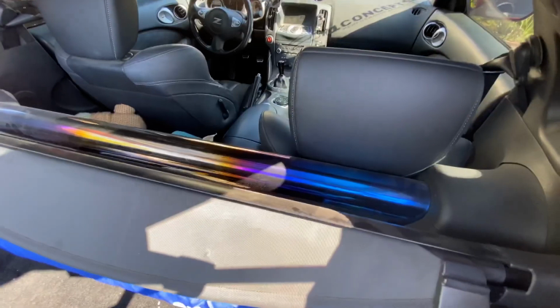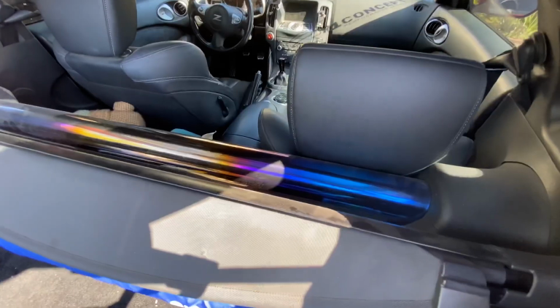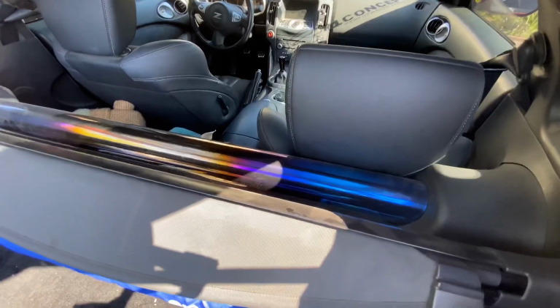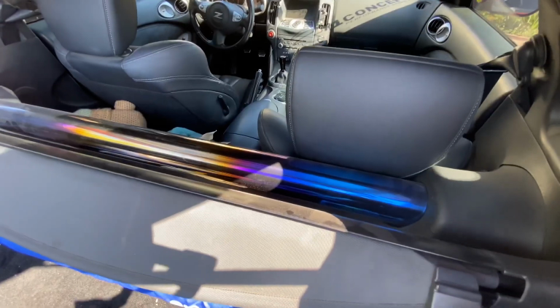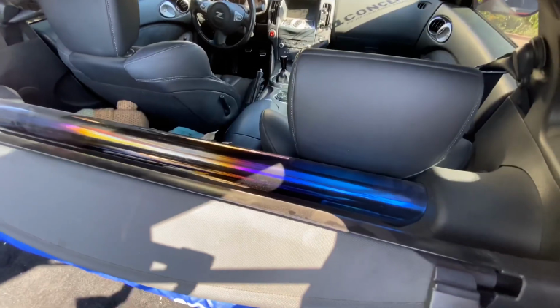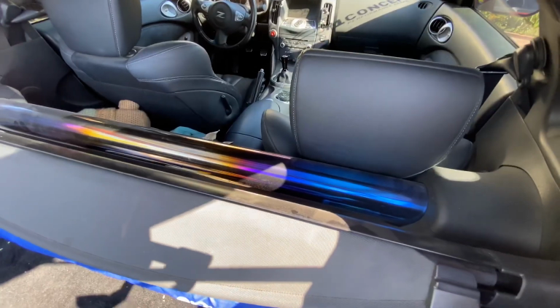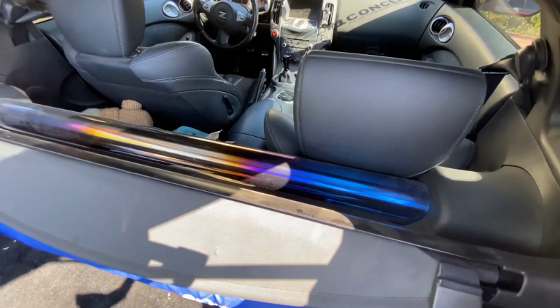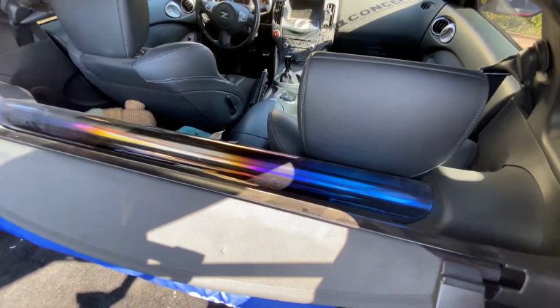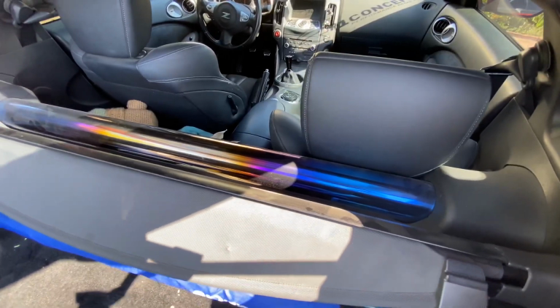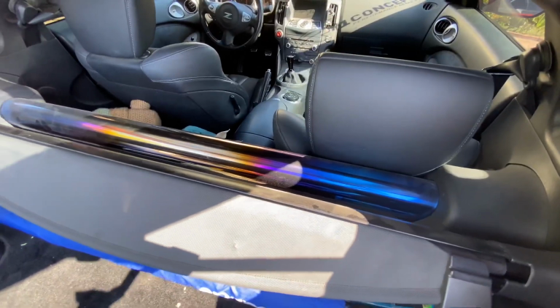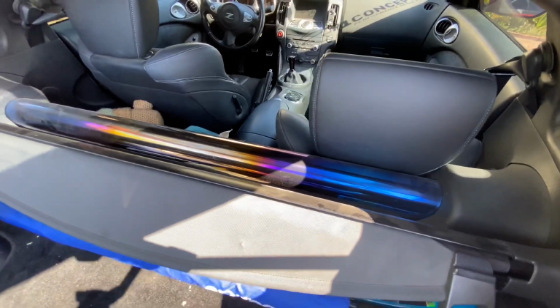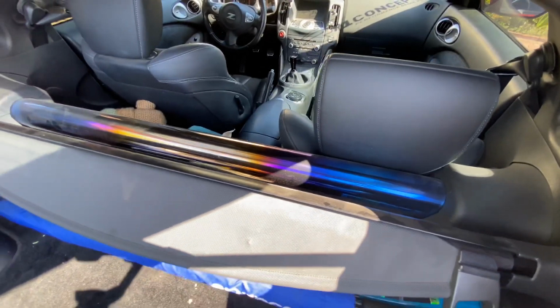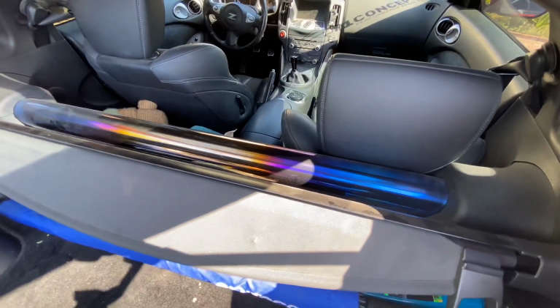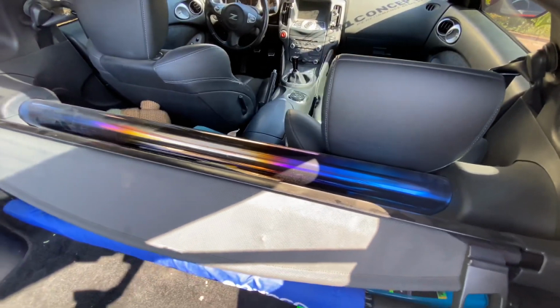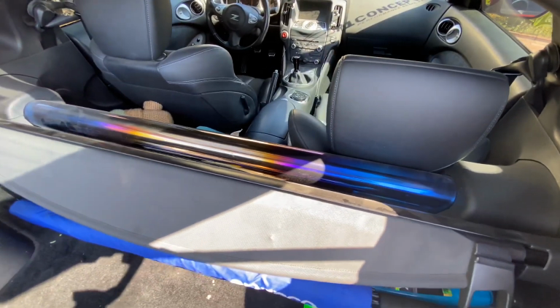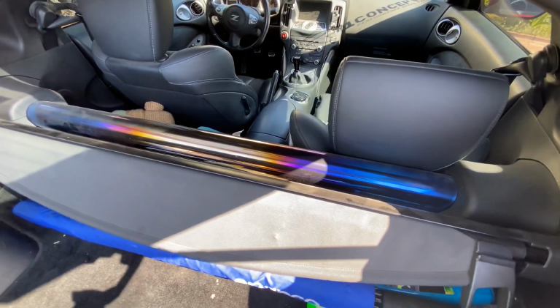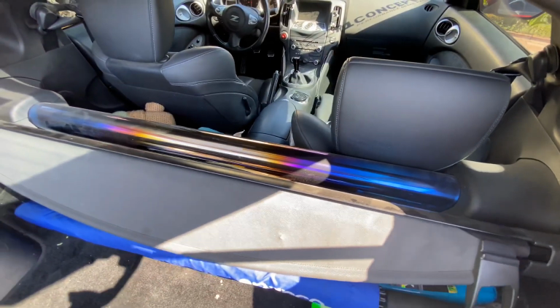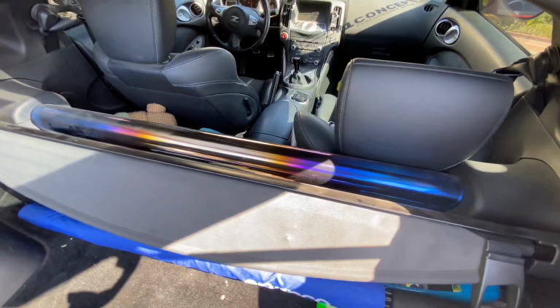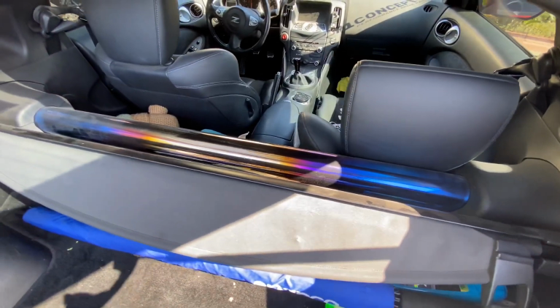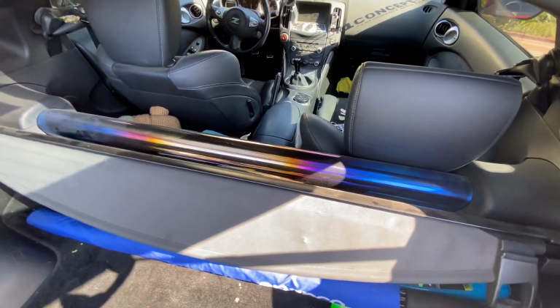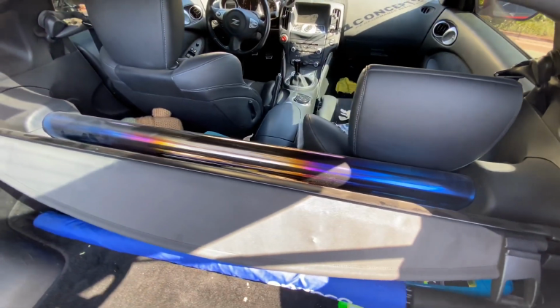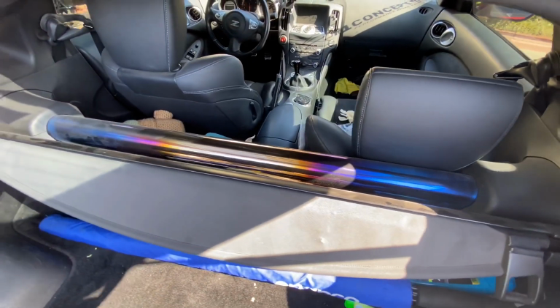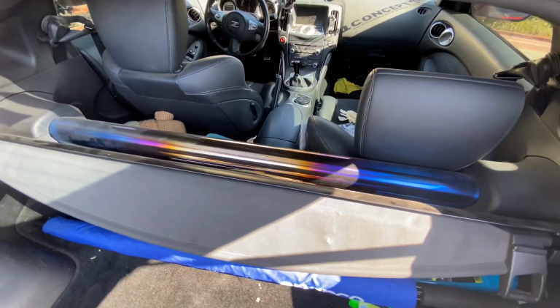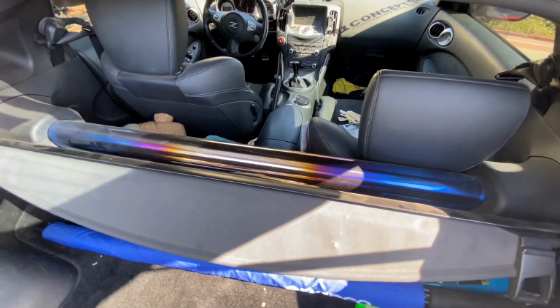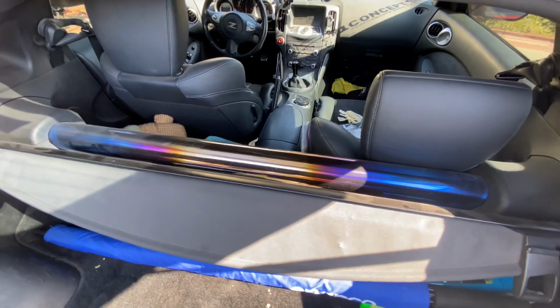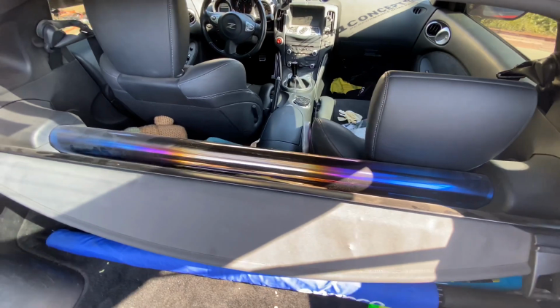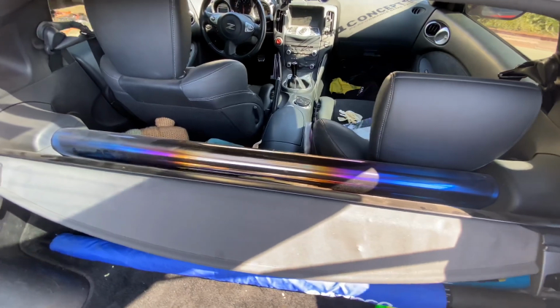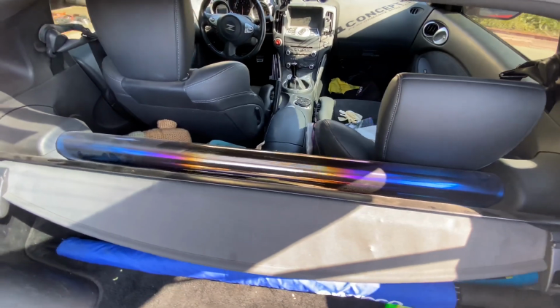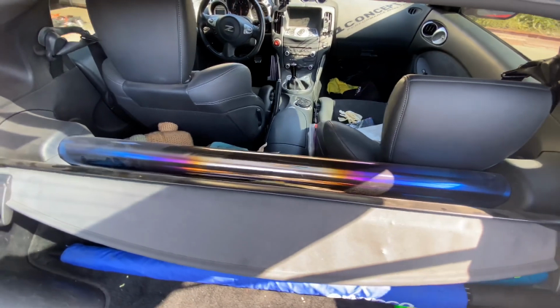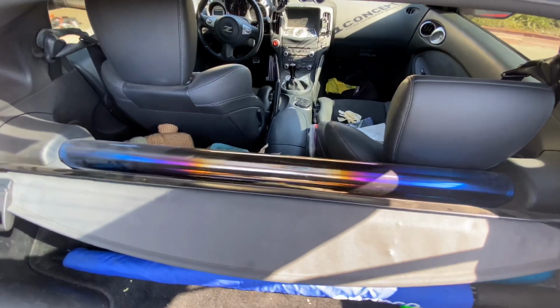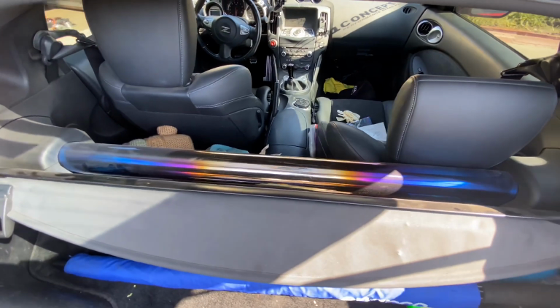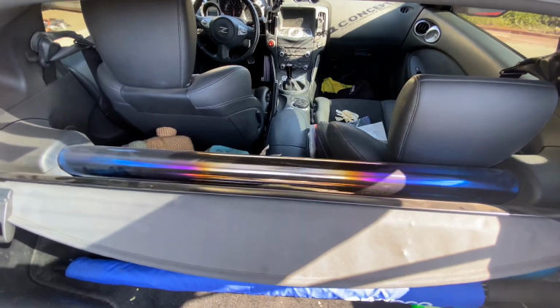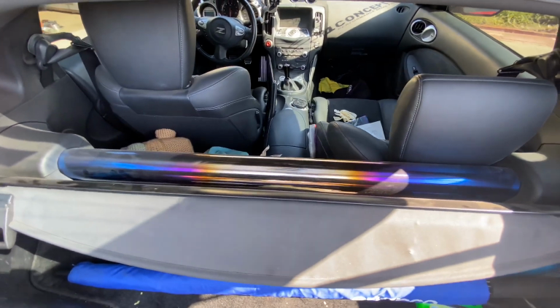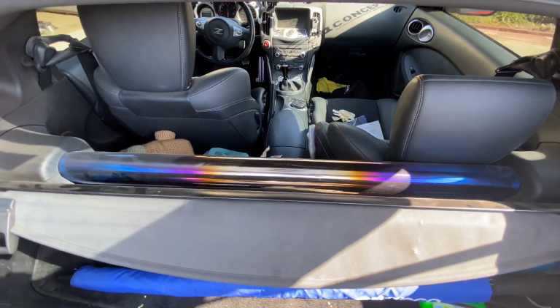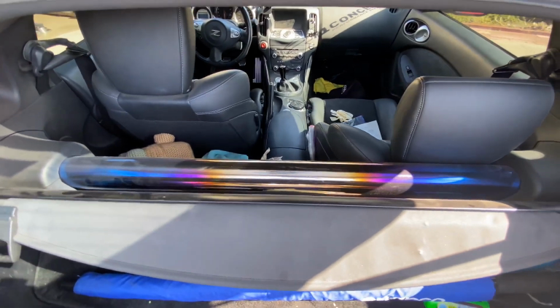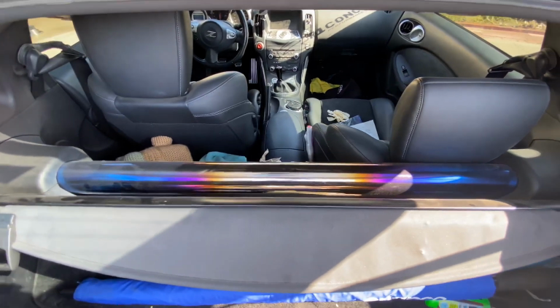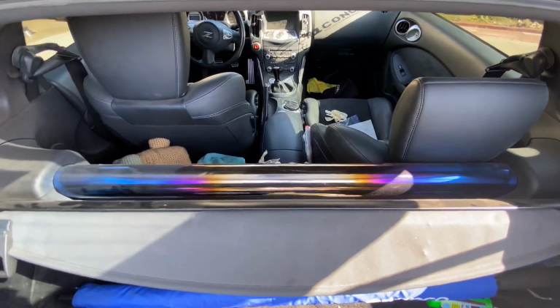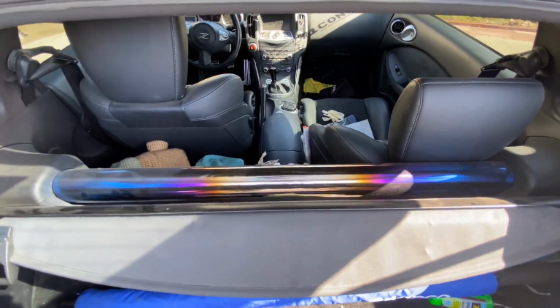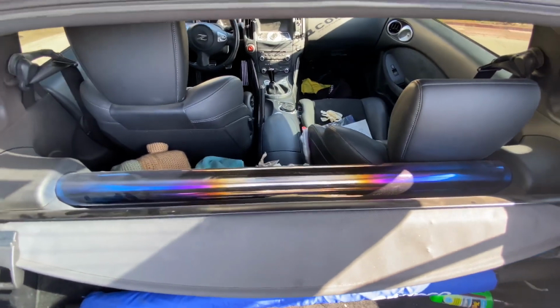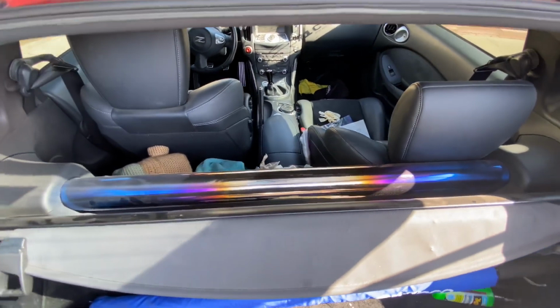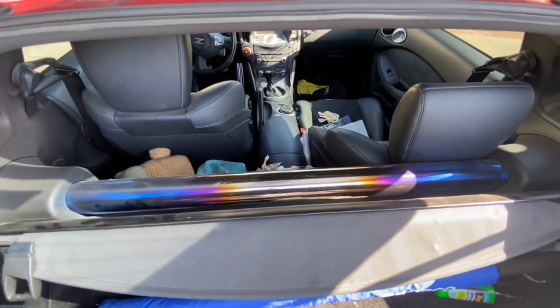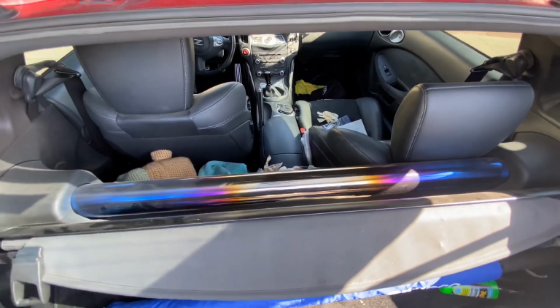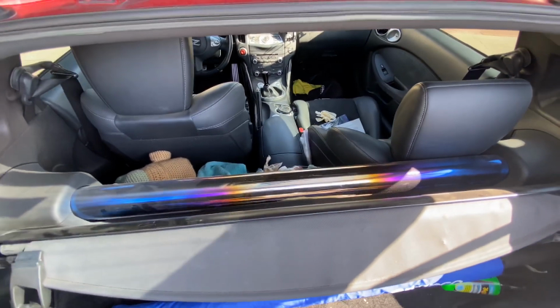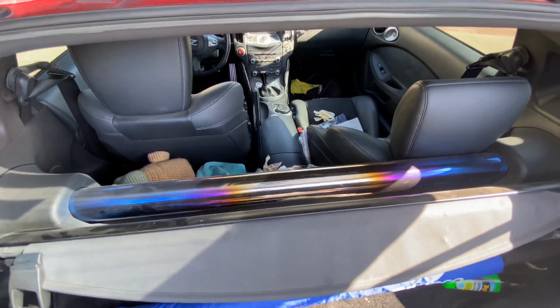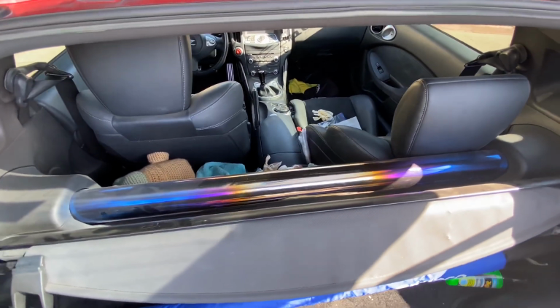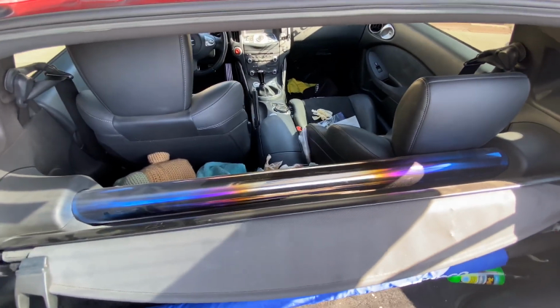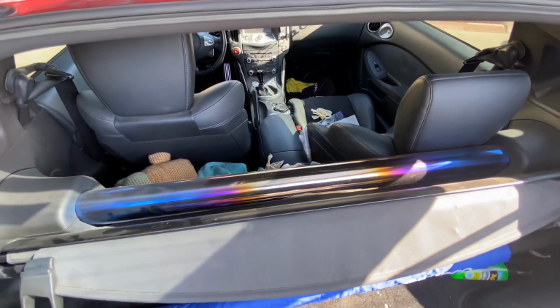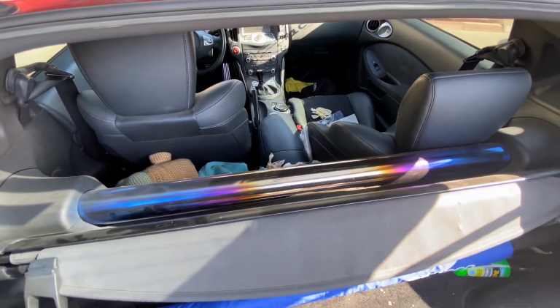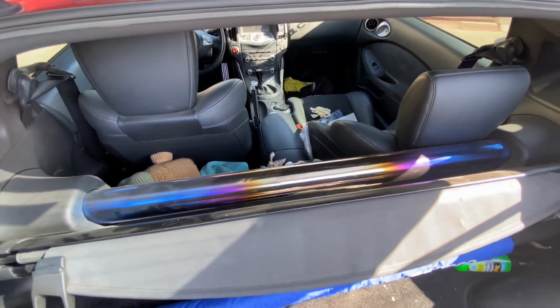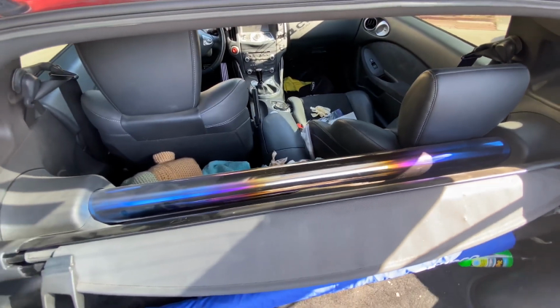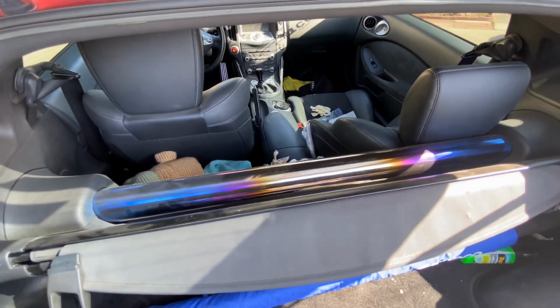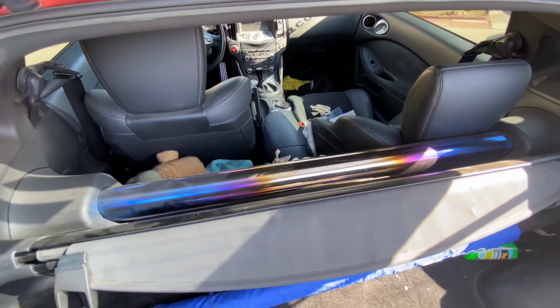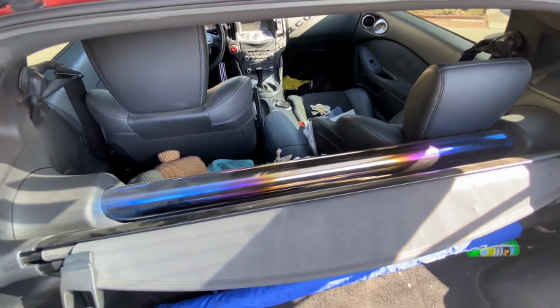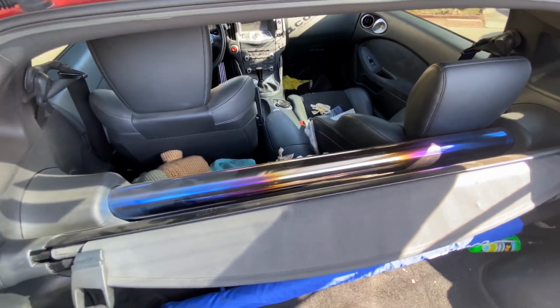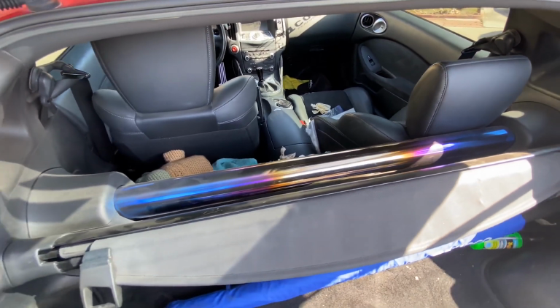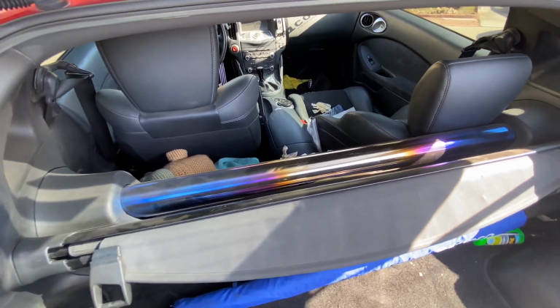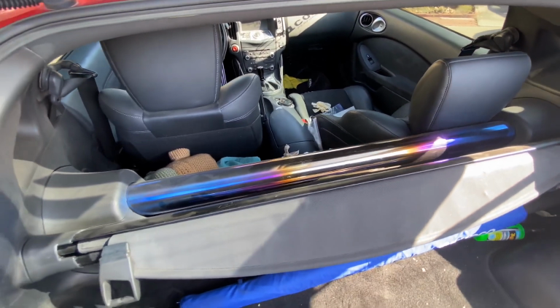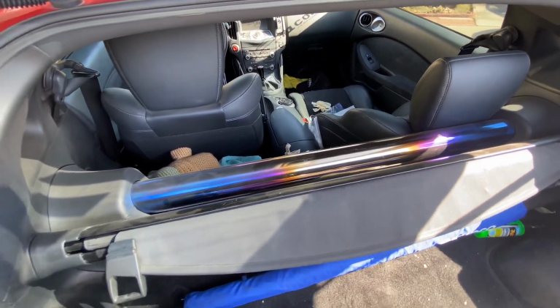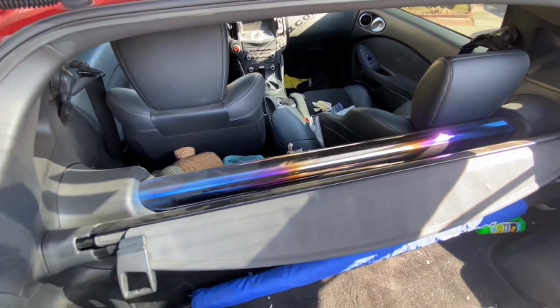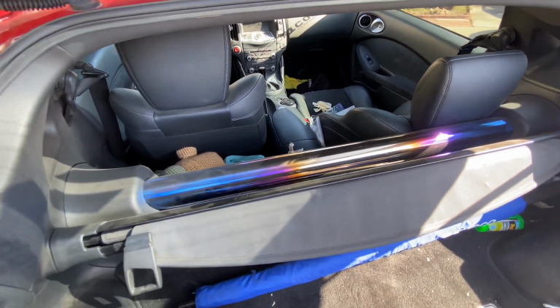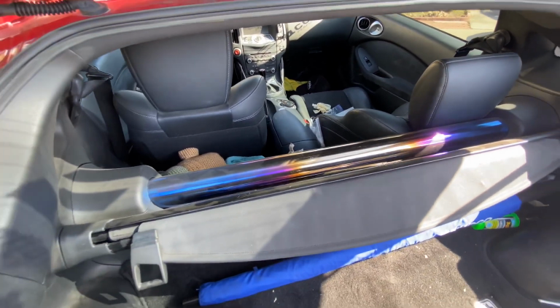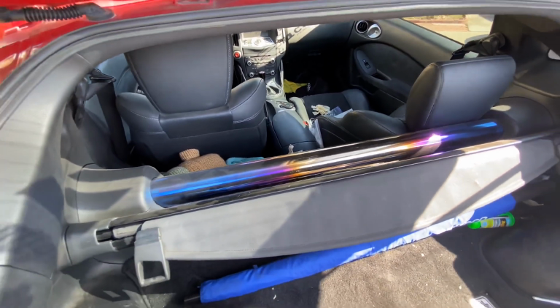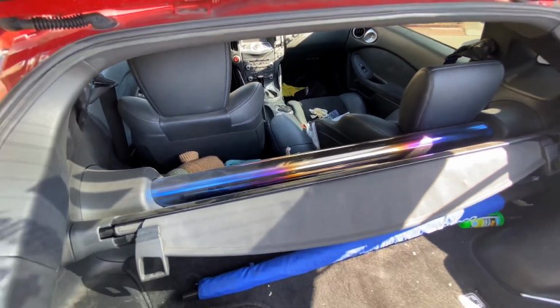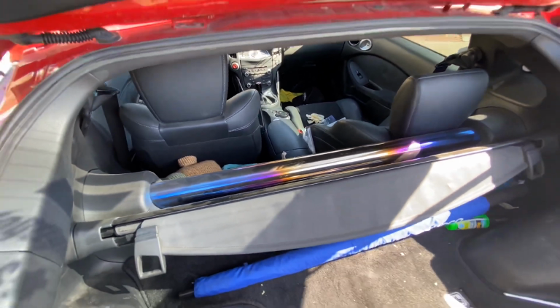In the back here, you can see the Powerhouse Amuse full titanium rear strut bar — an extremely, extremely rare piece.